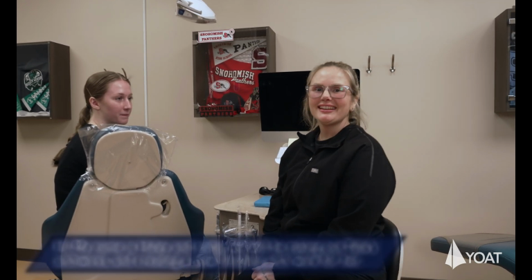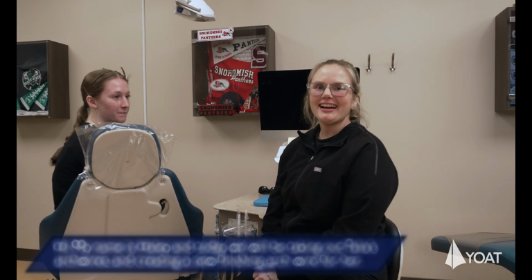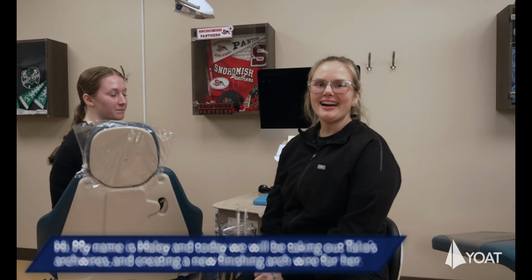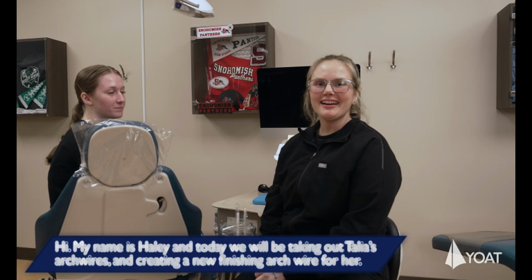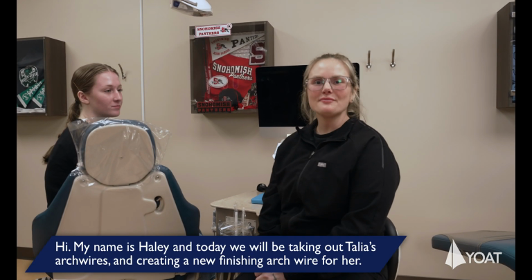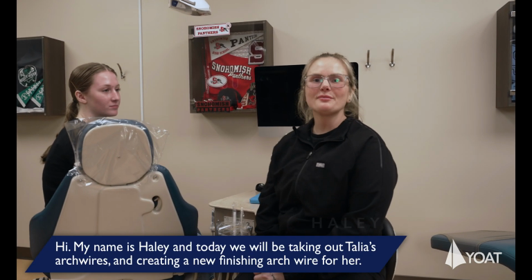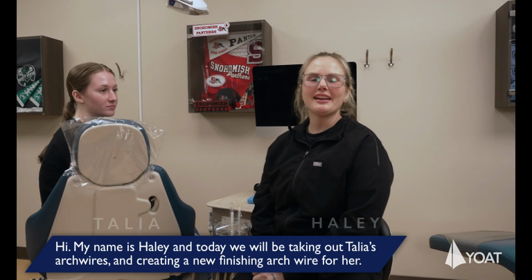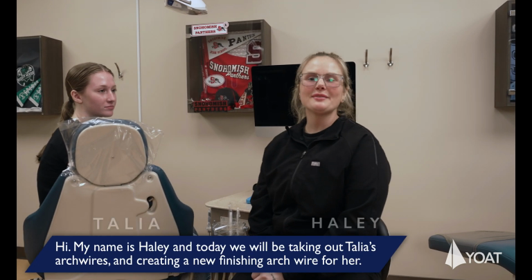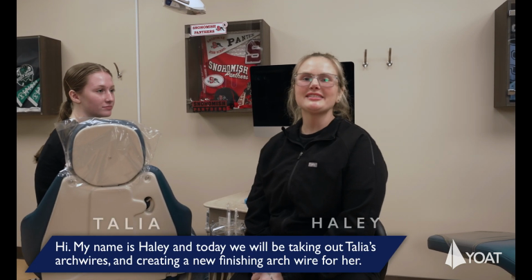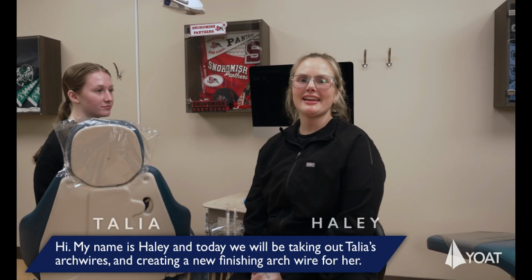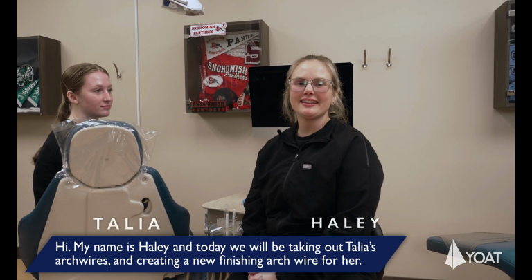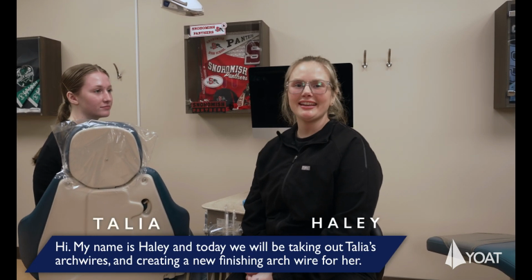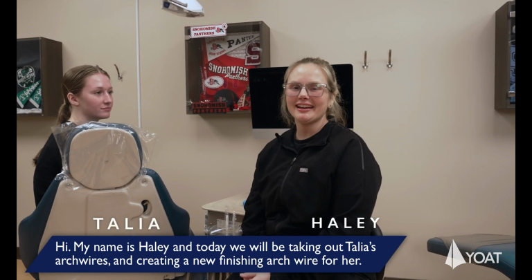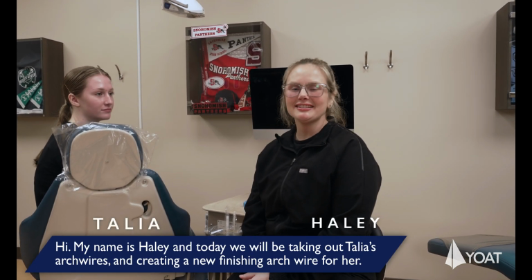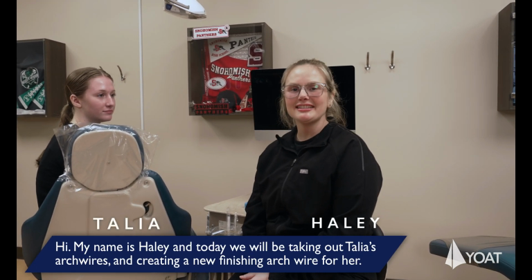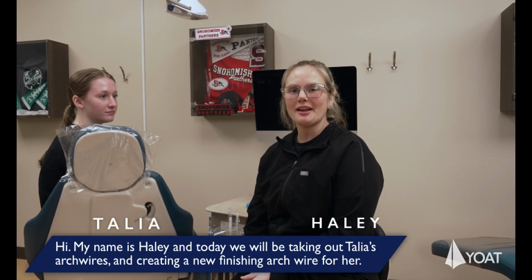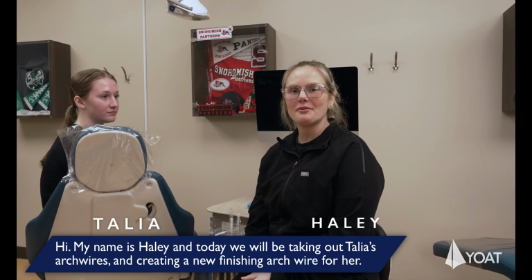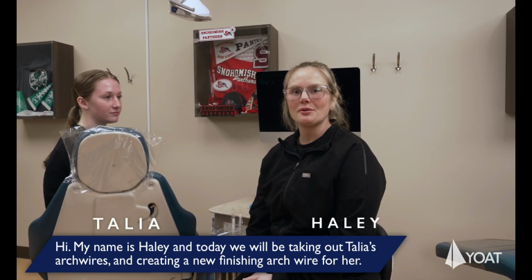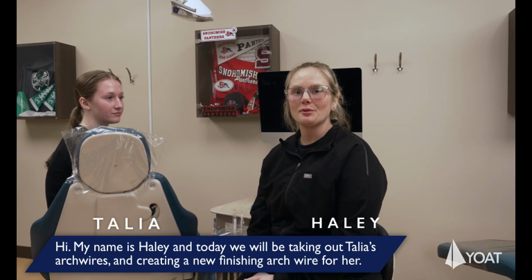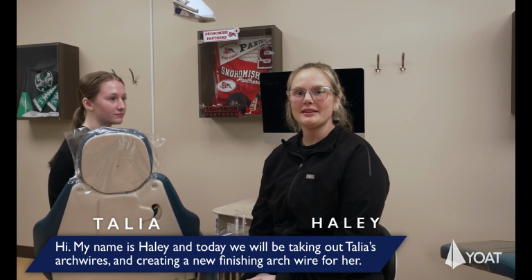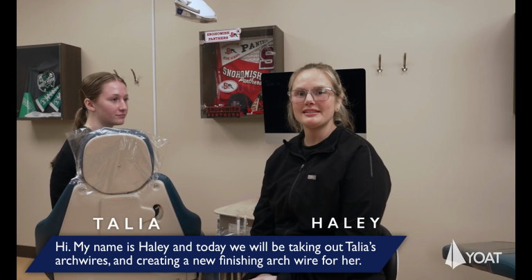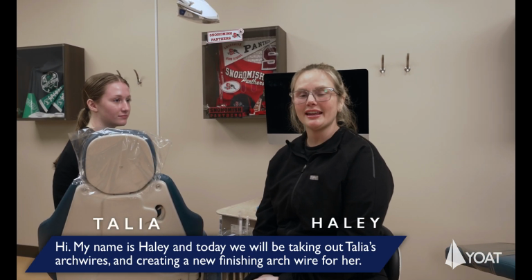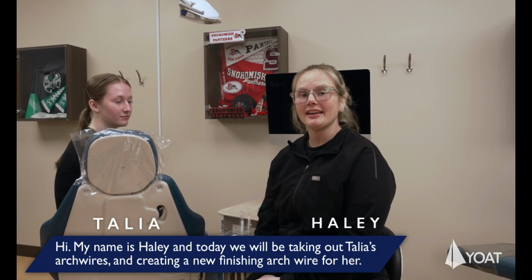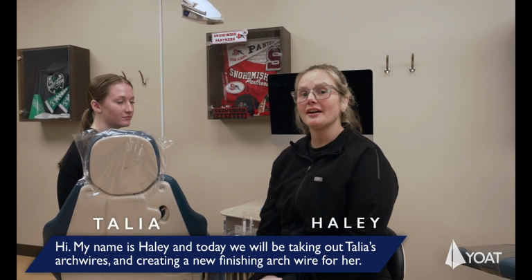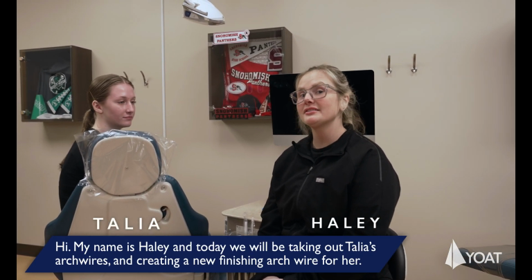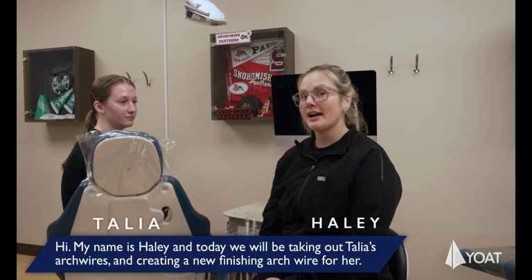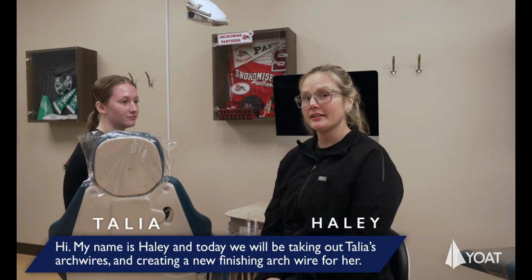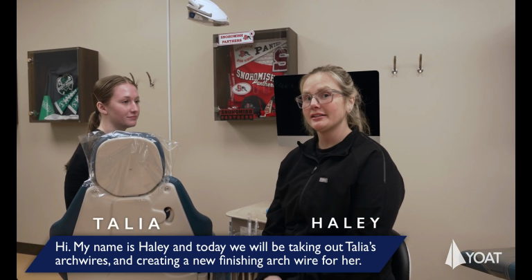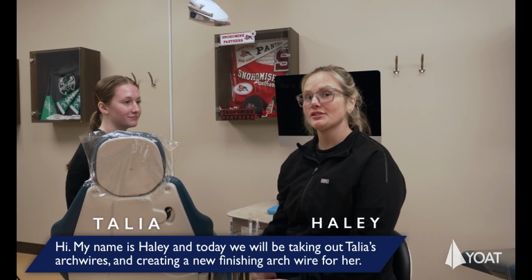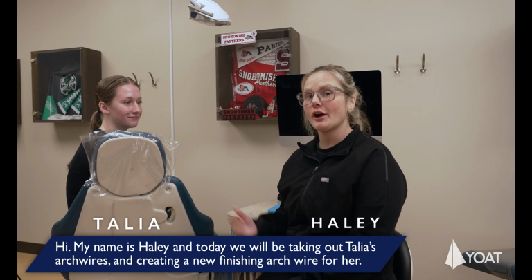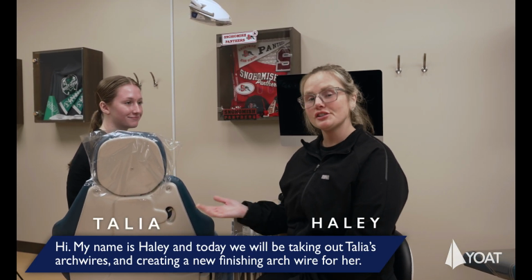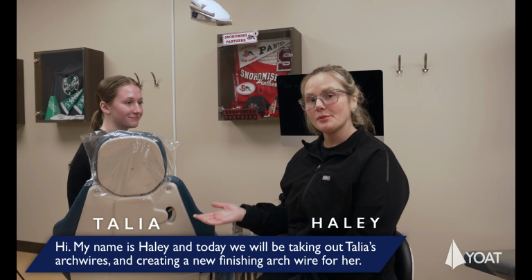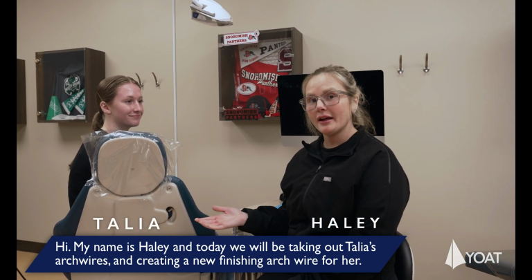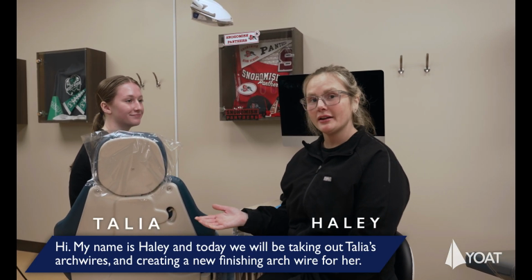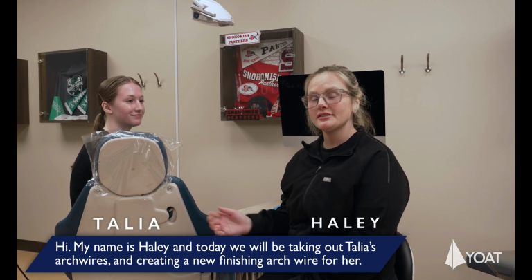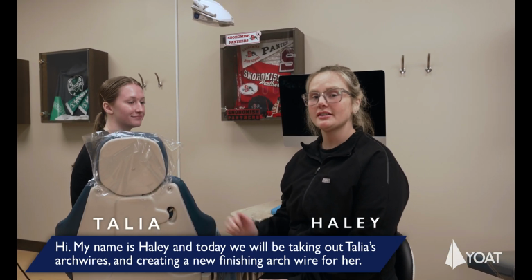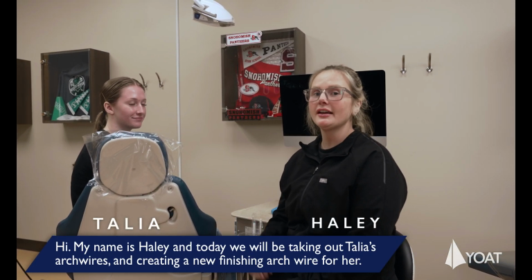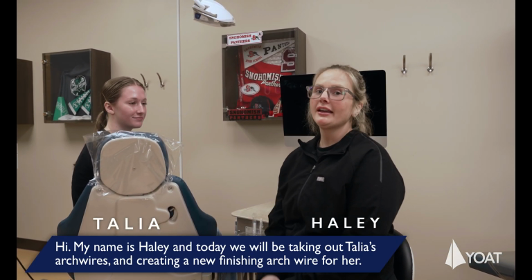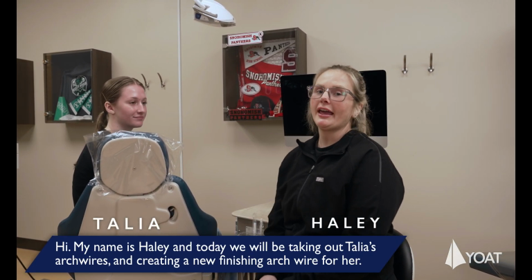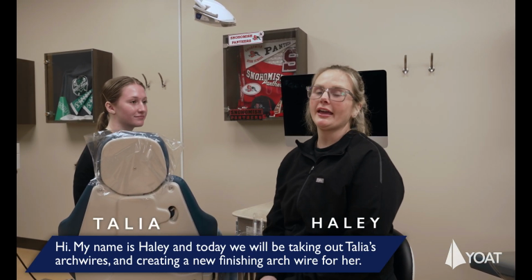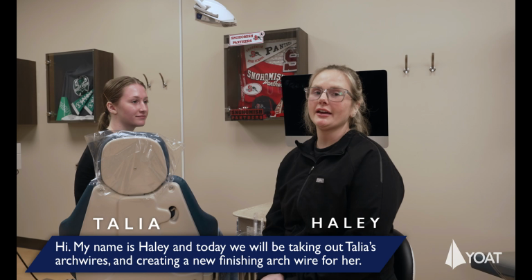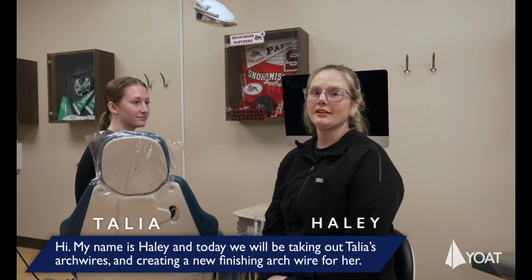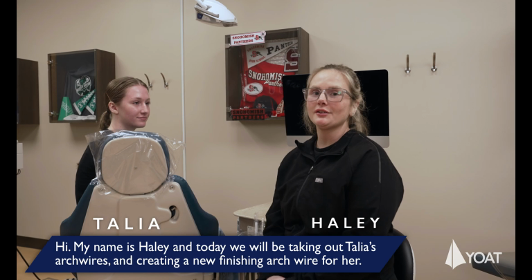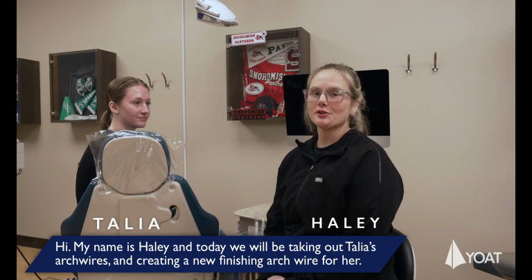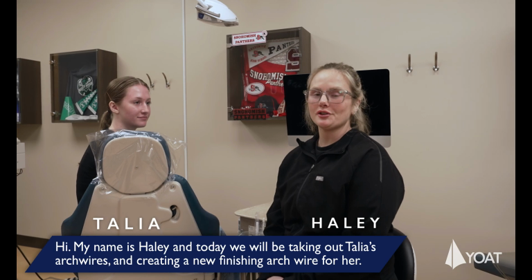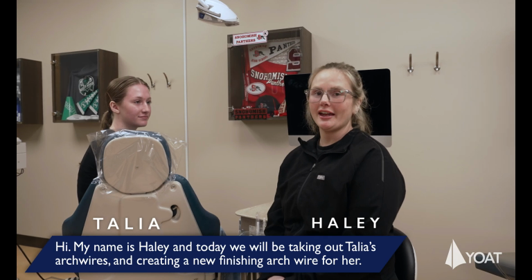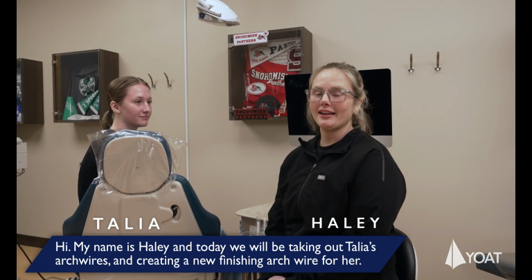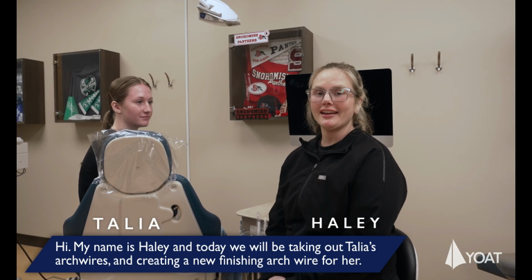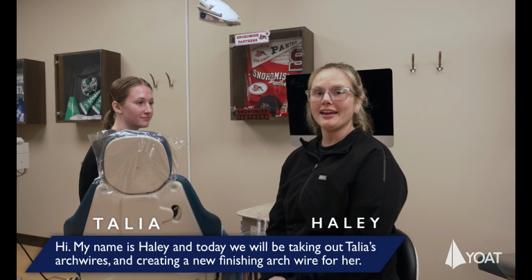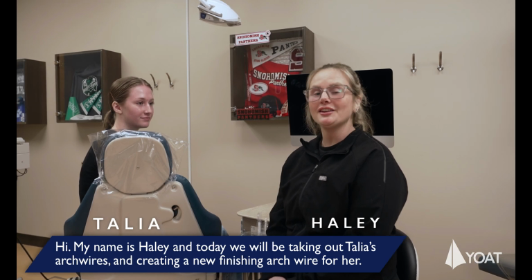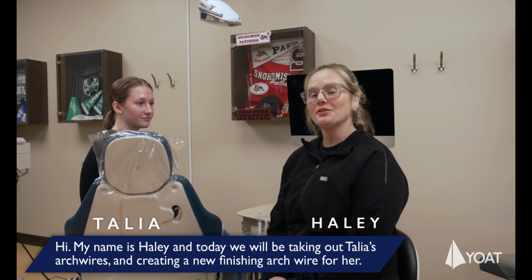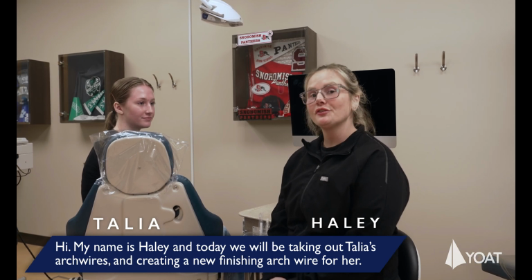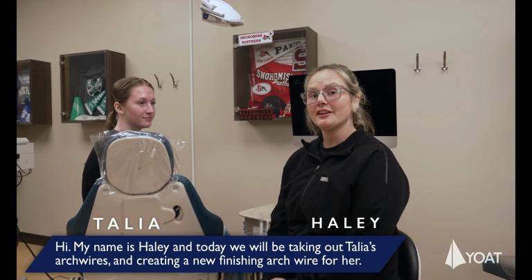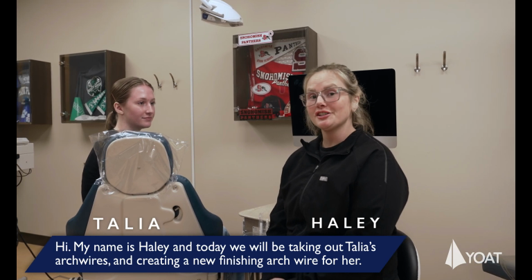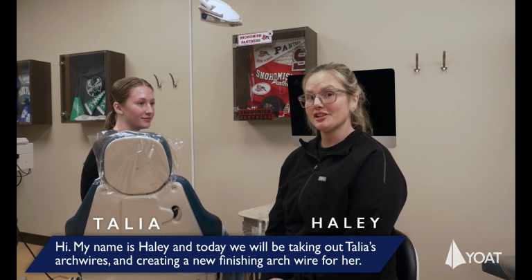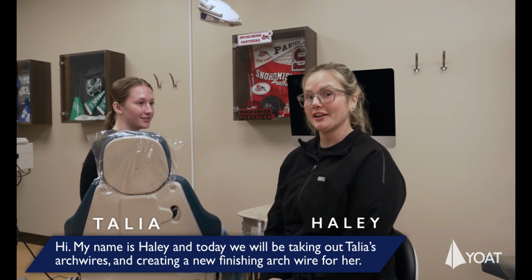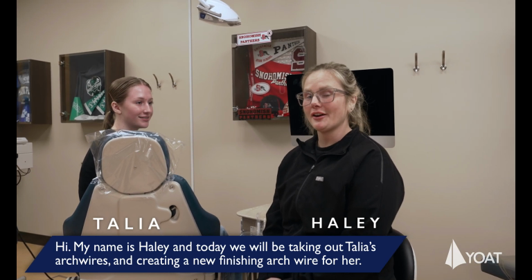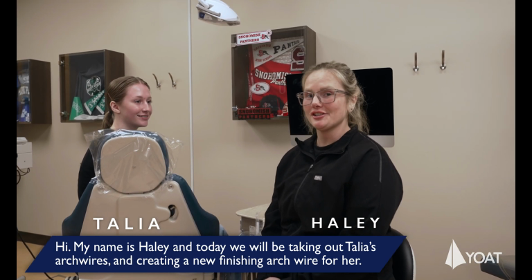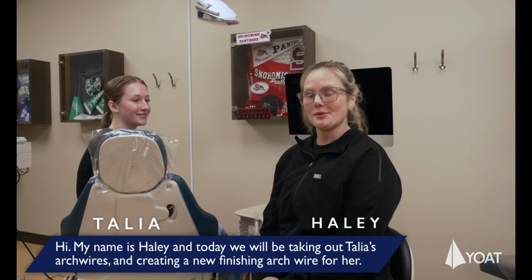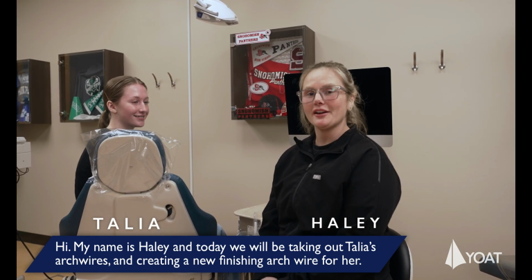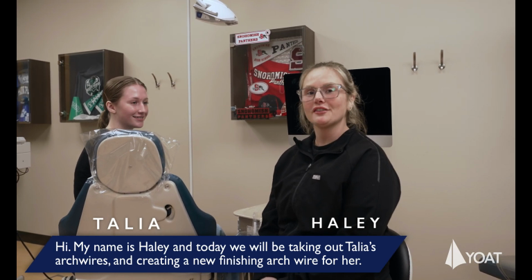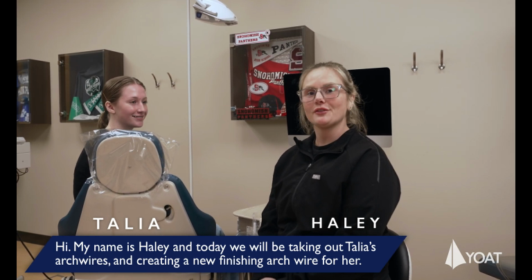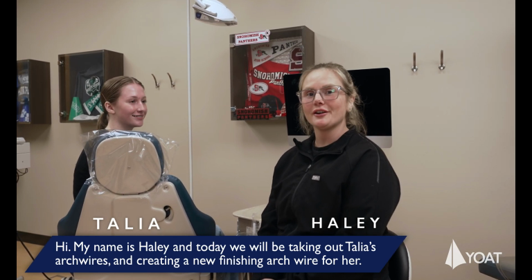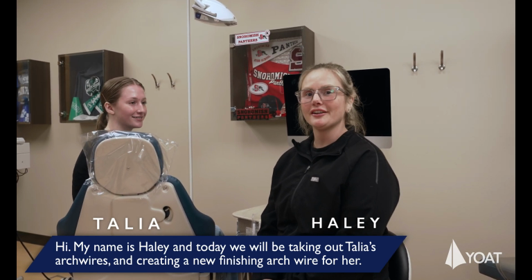Hi, my name is Haley, and today we will be taking out Talia's arch wires and creating a new finishing arch wire for her.